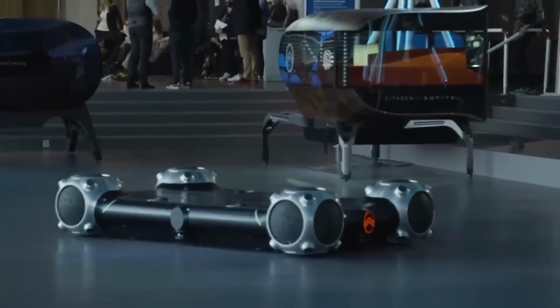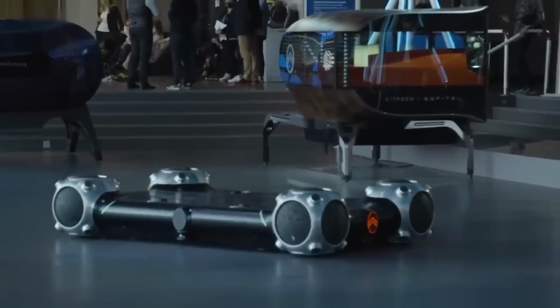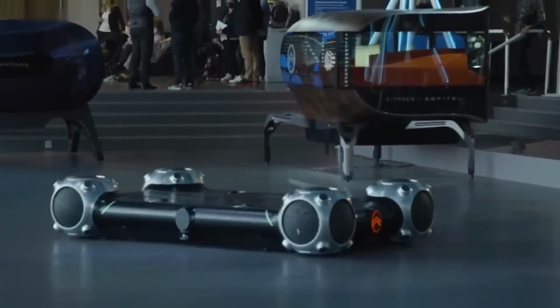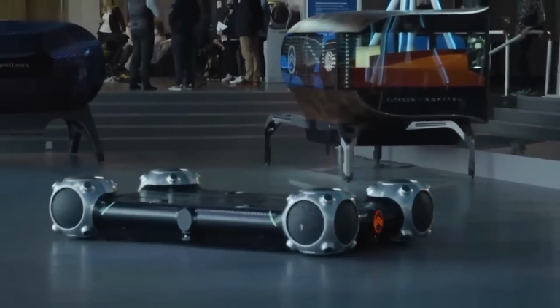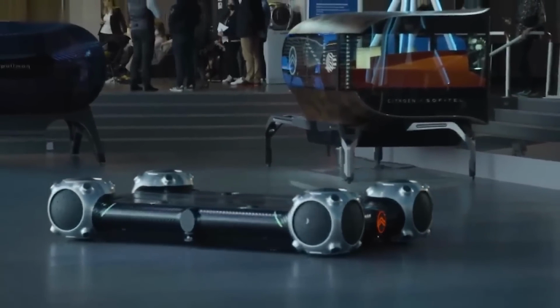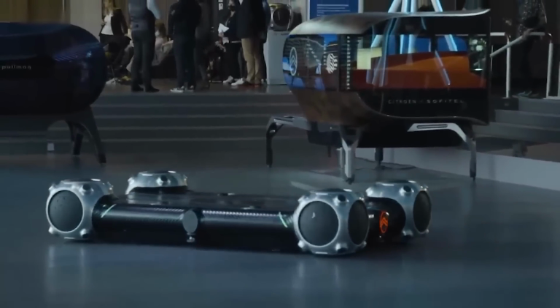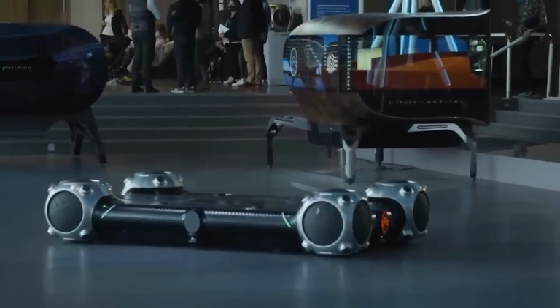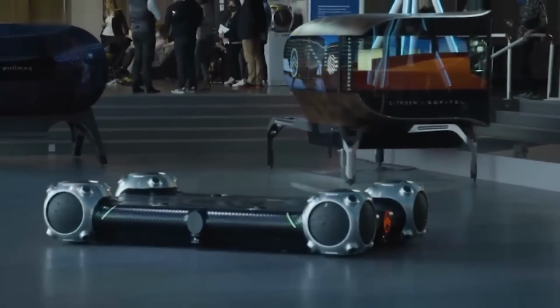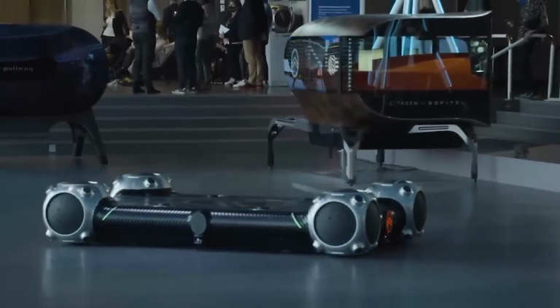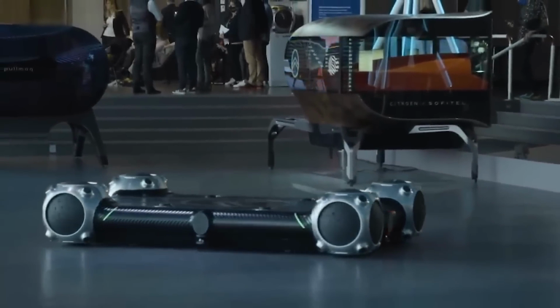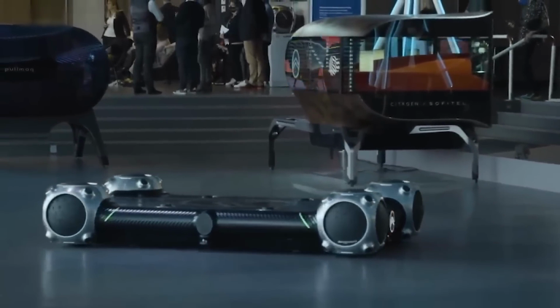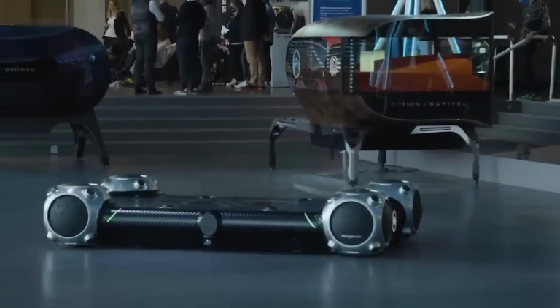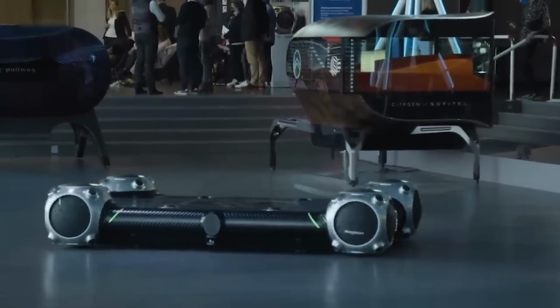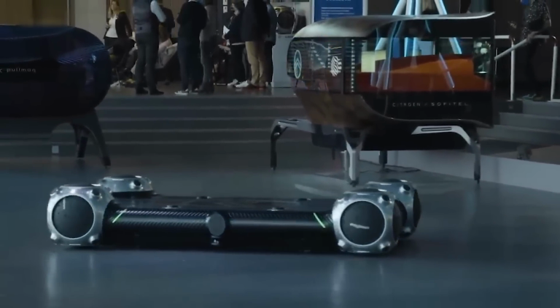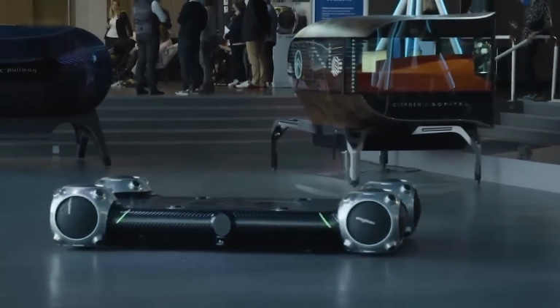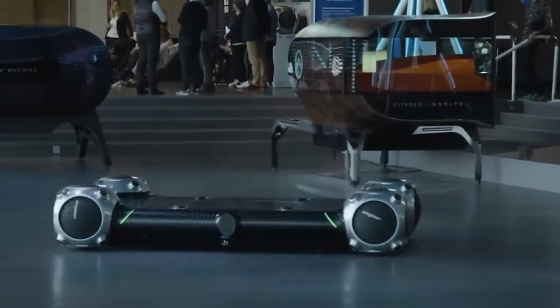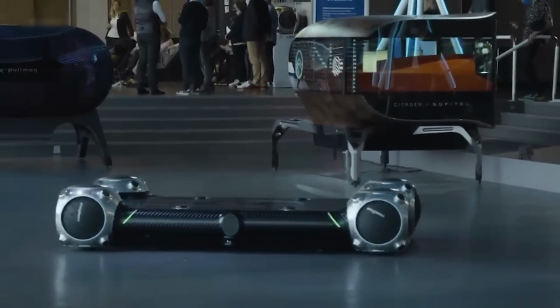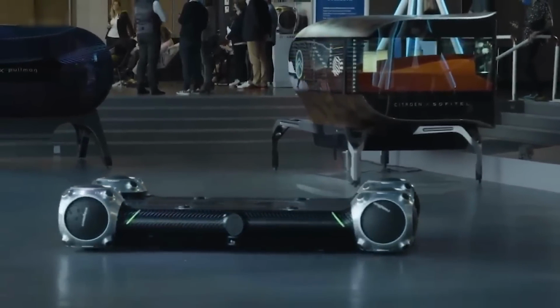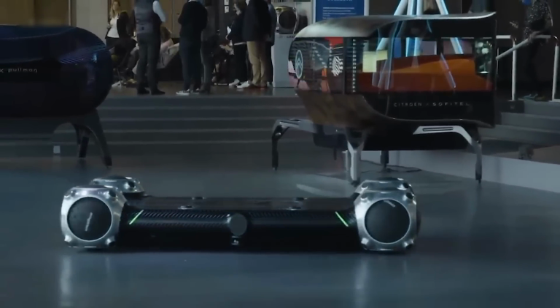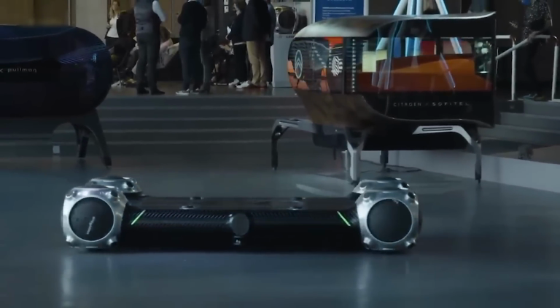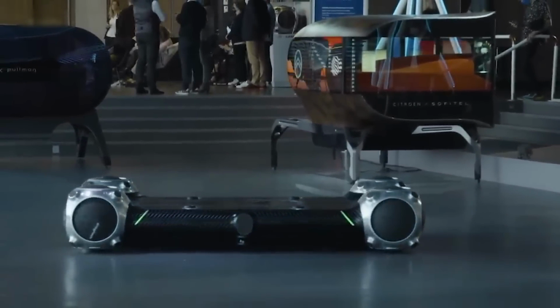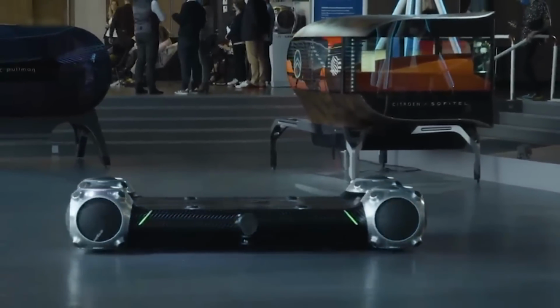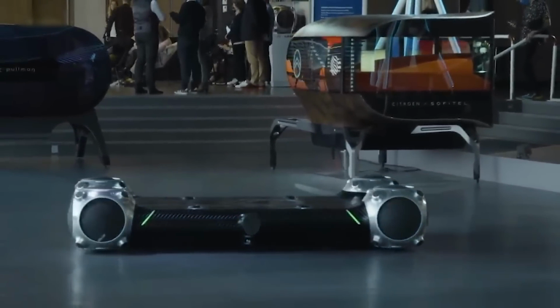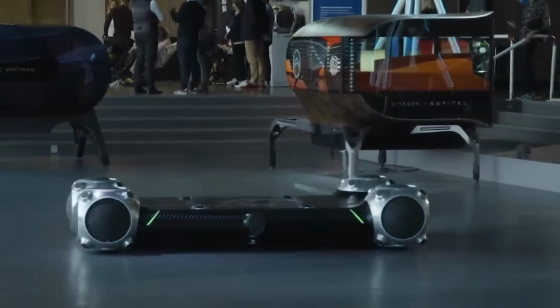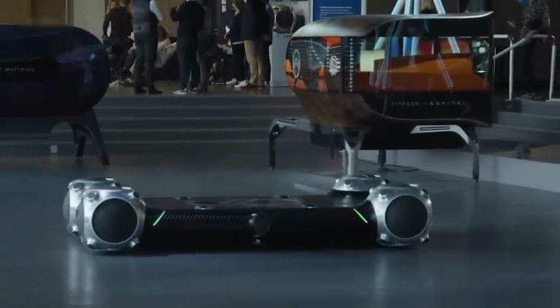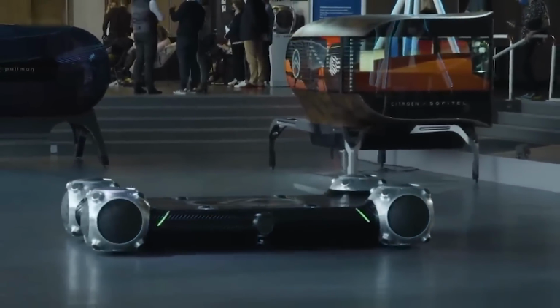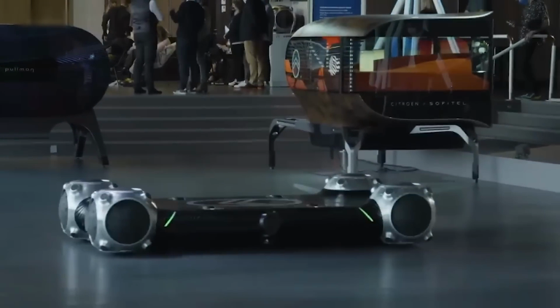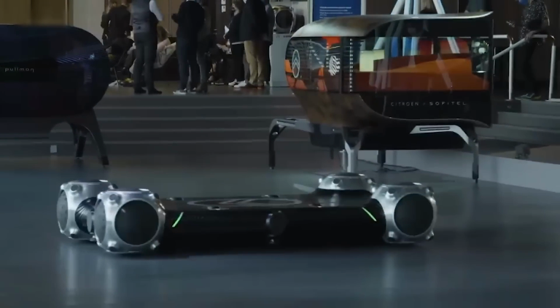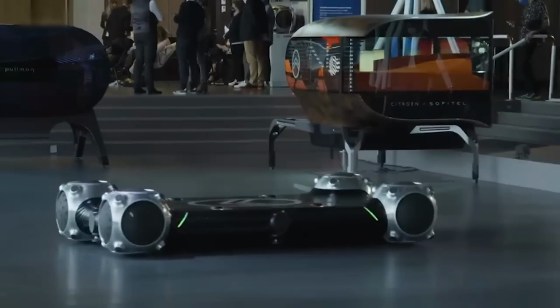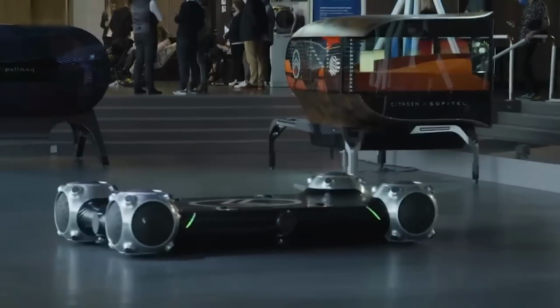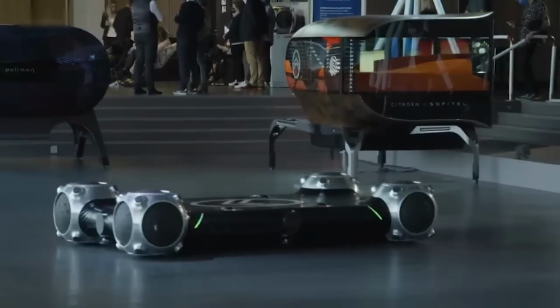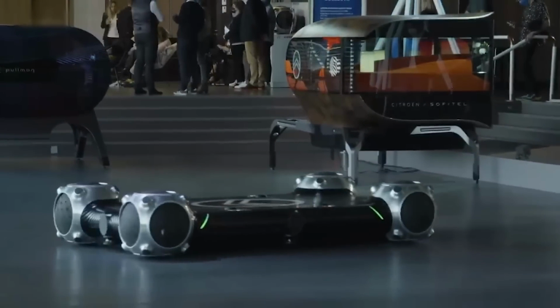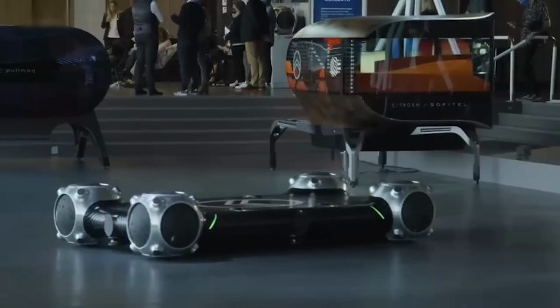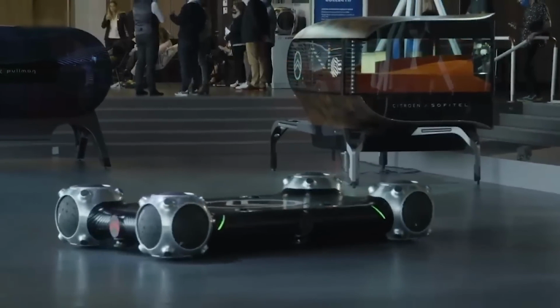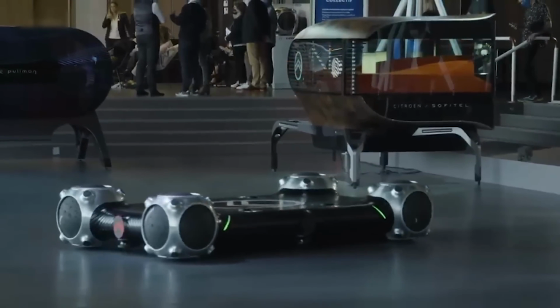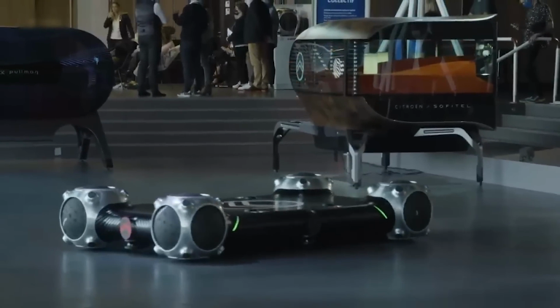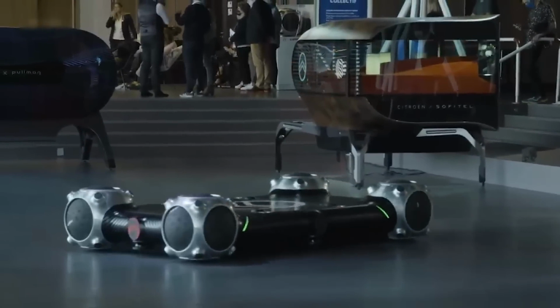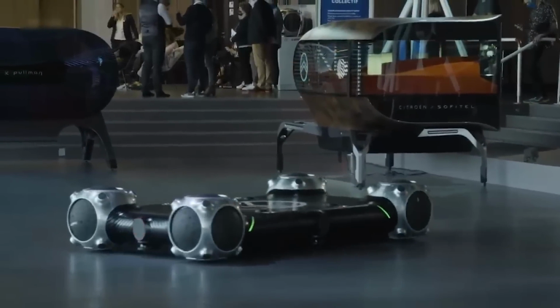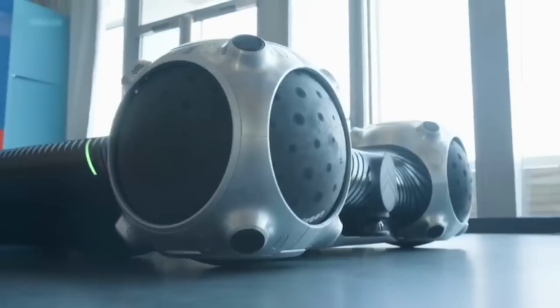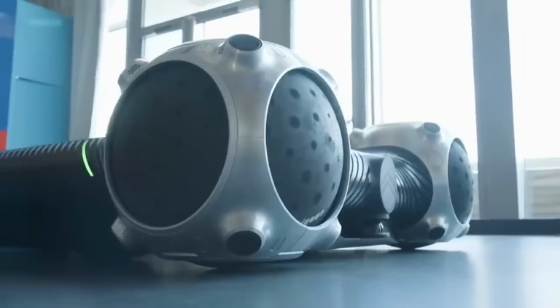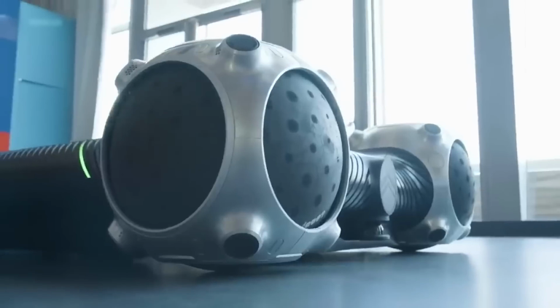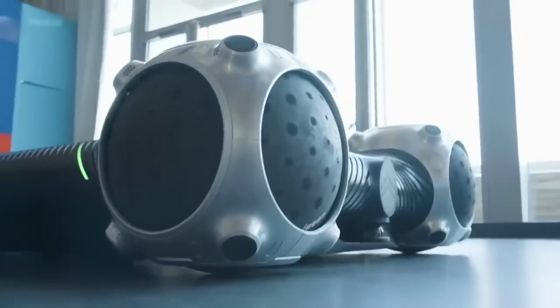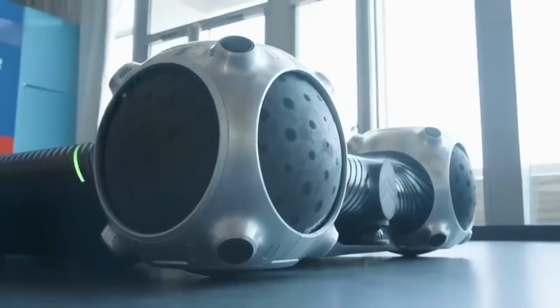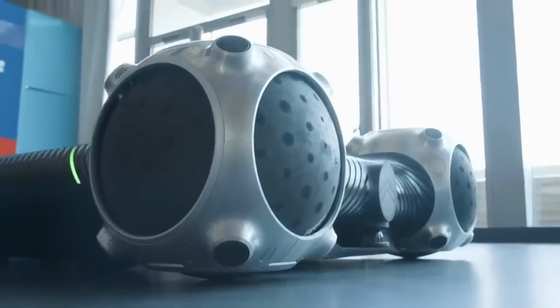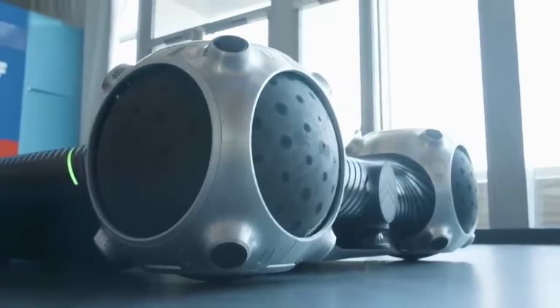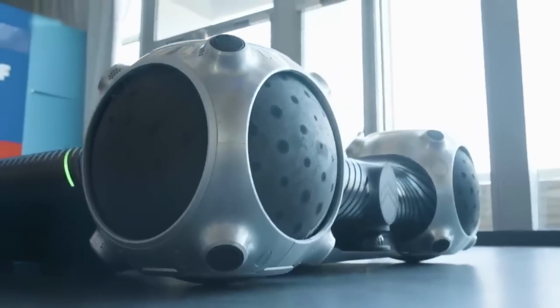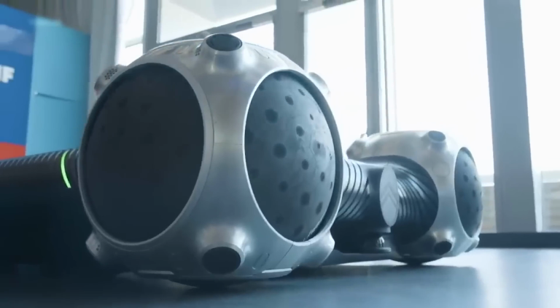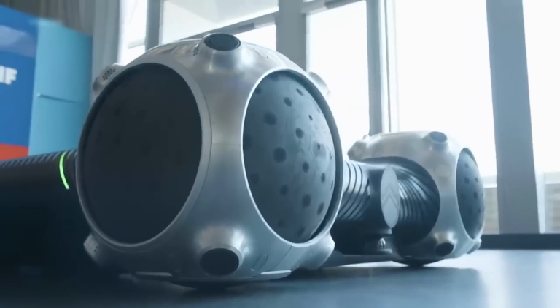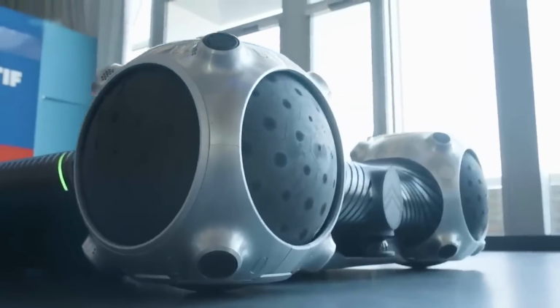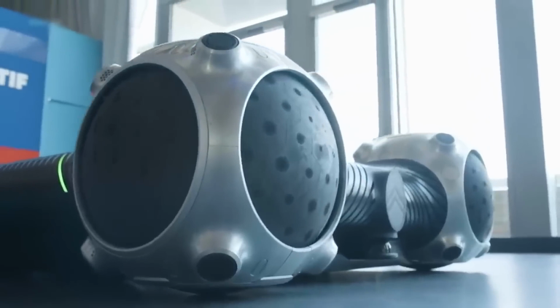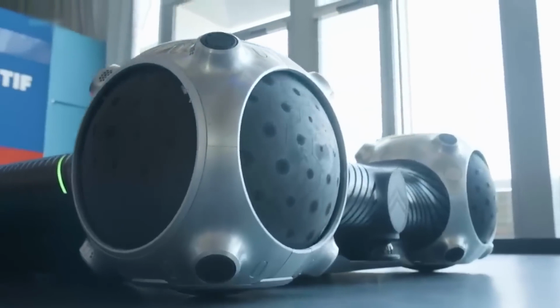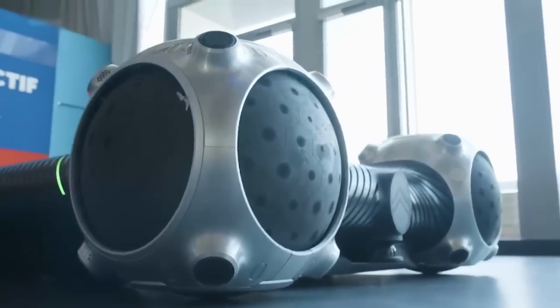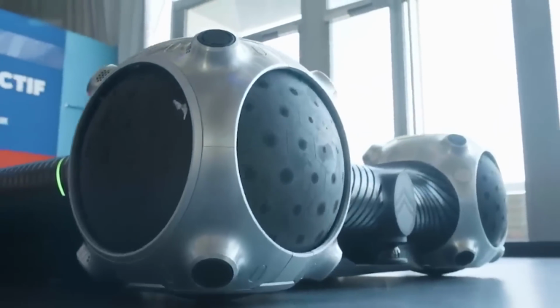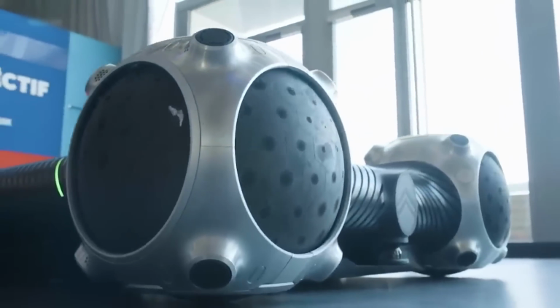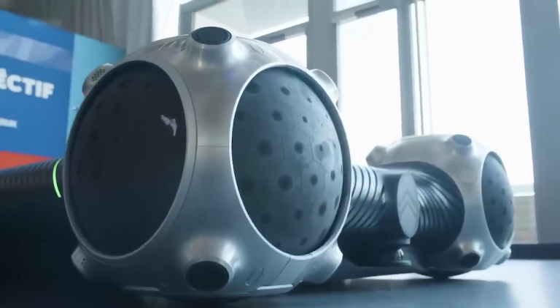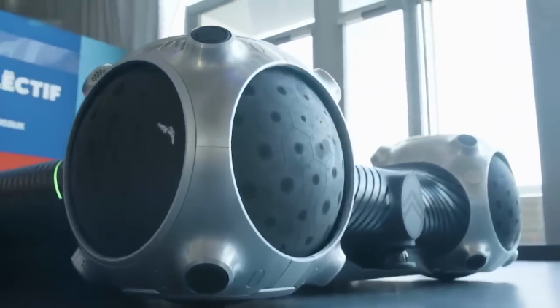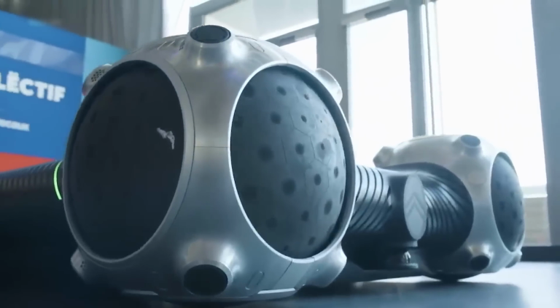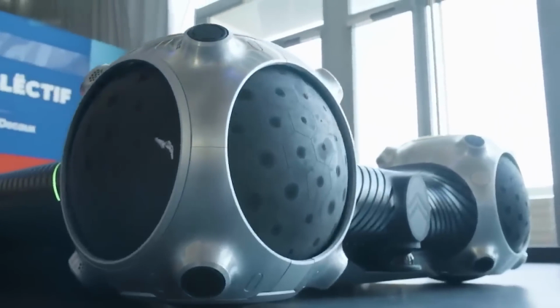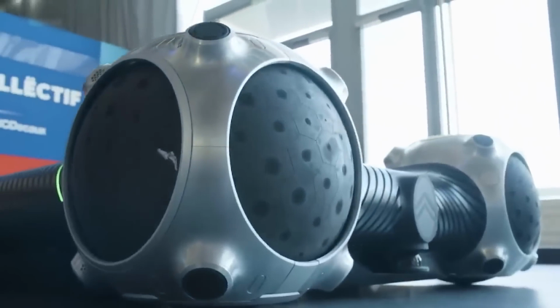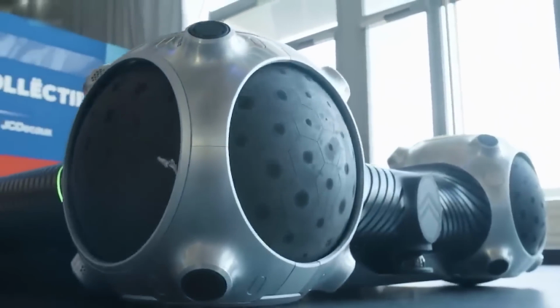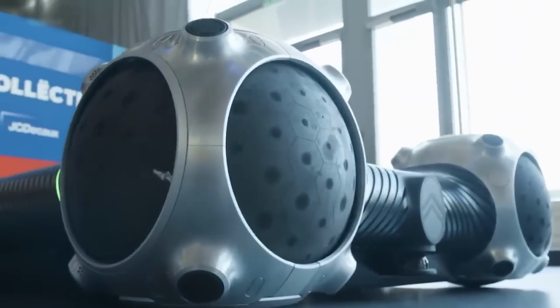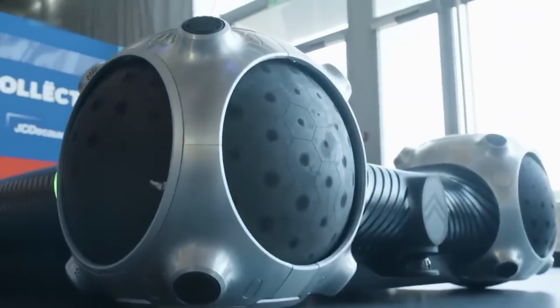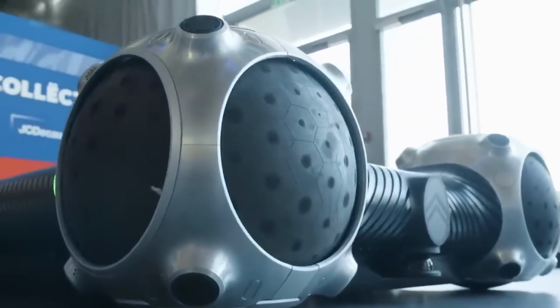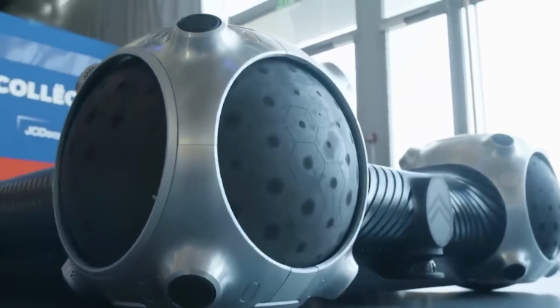This Citroen product is literally packed with technology. But most important, of course, are those unusual spherical wheels.